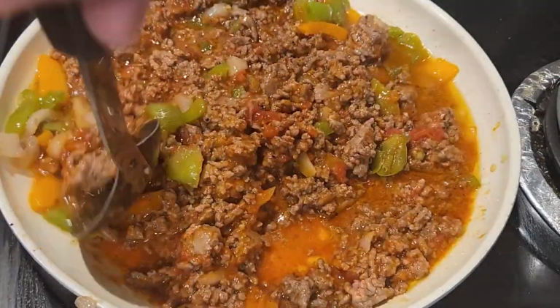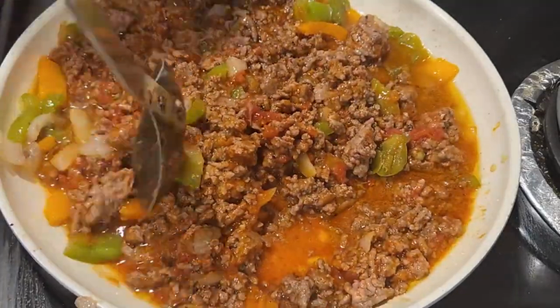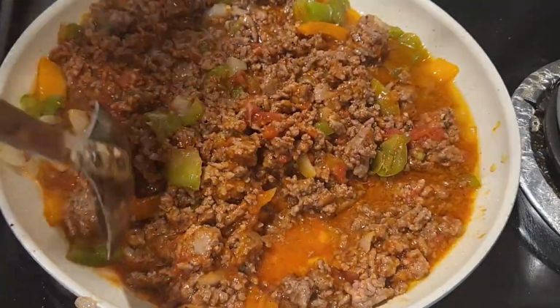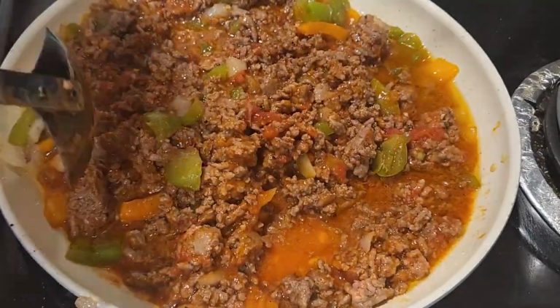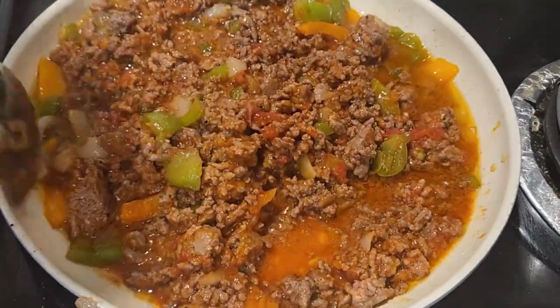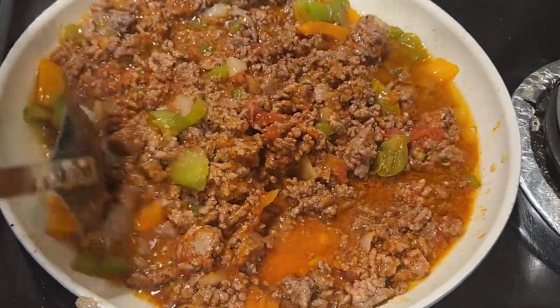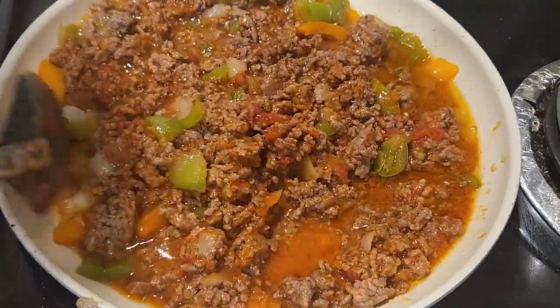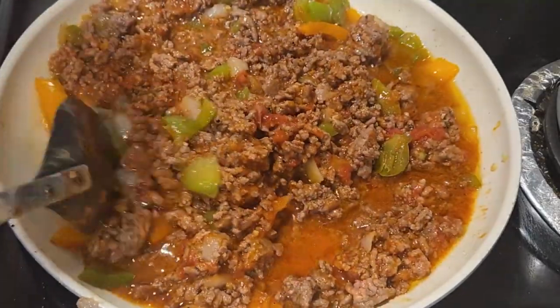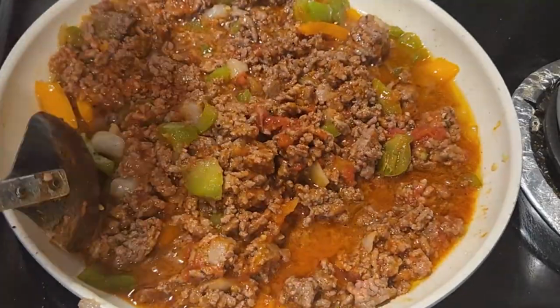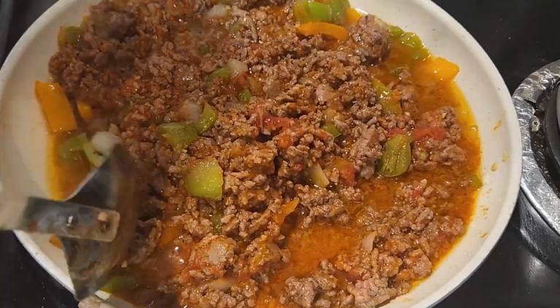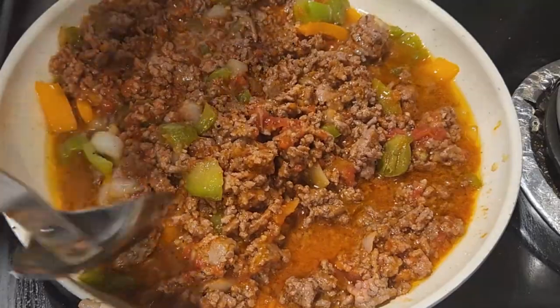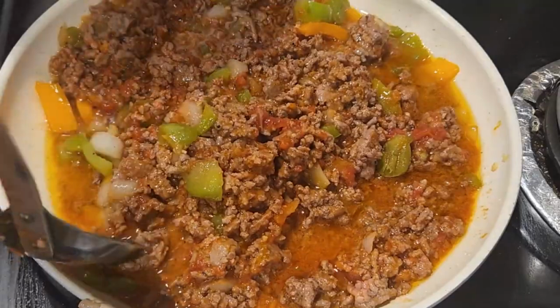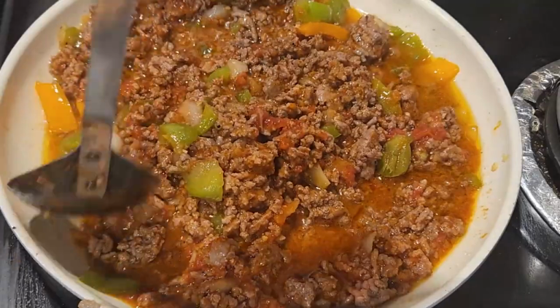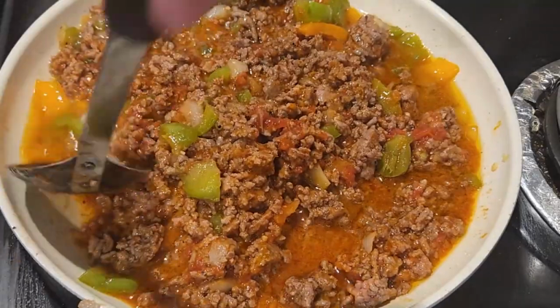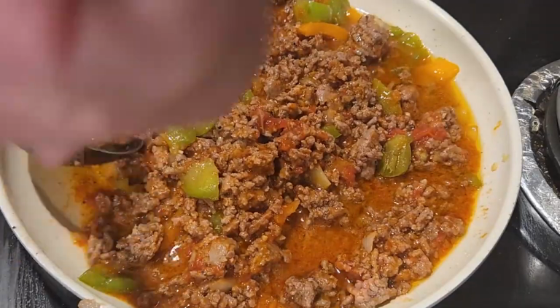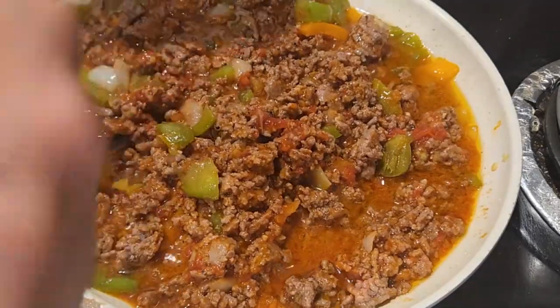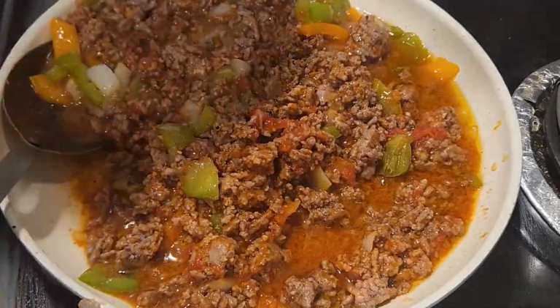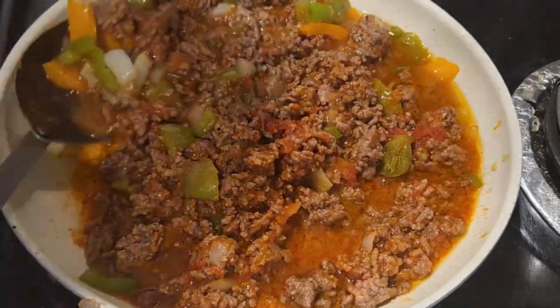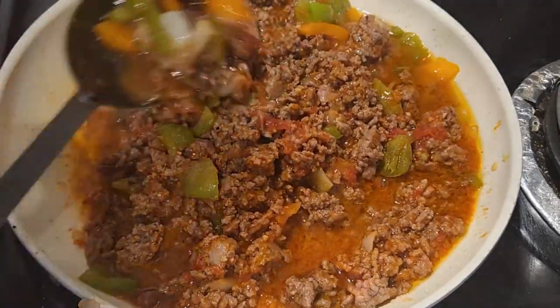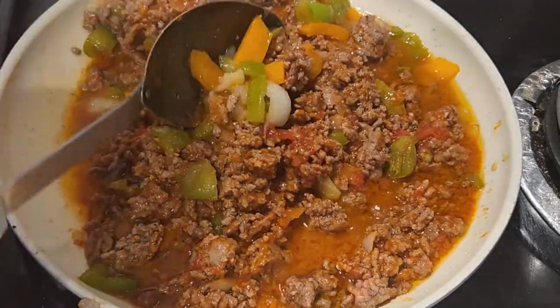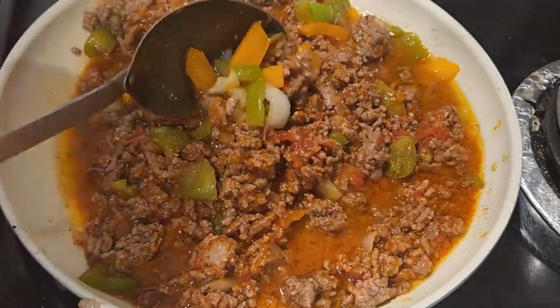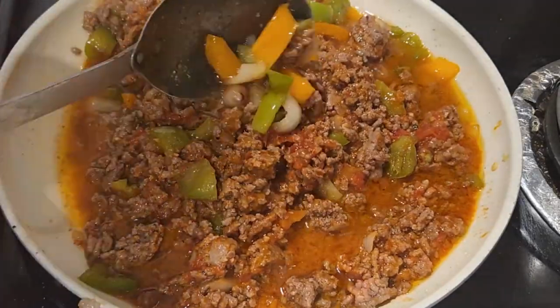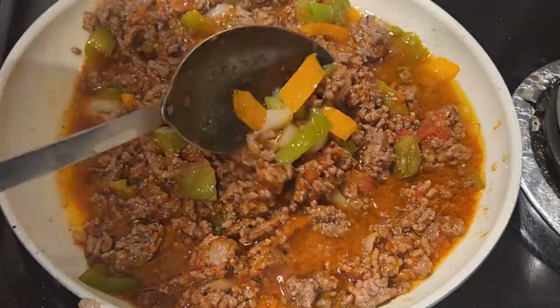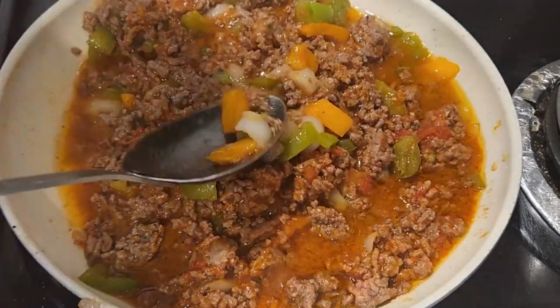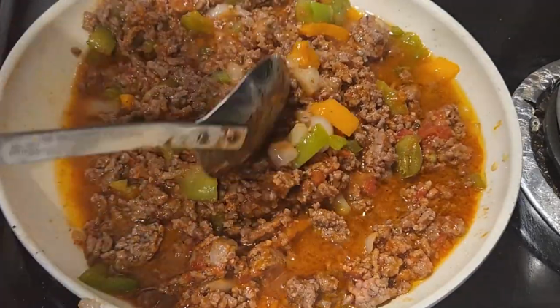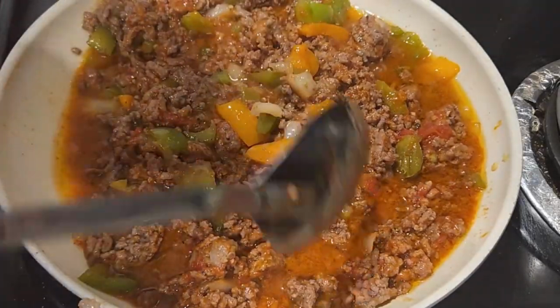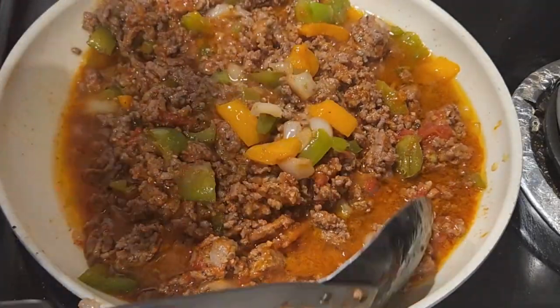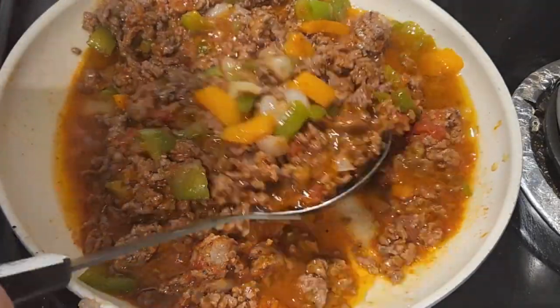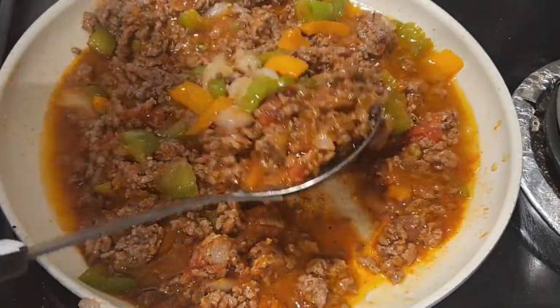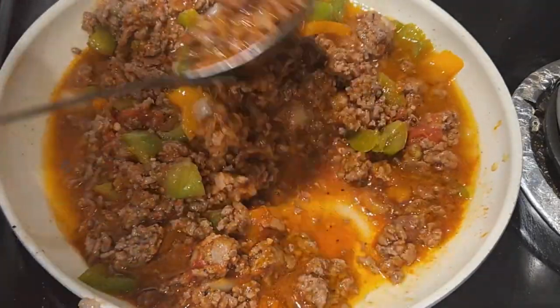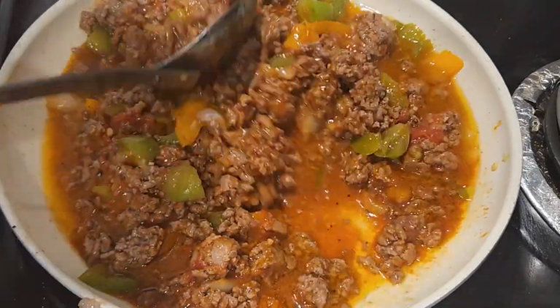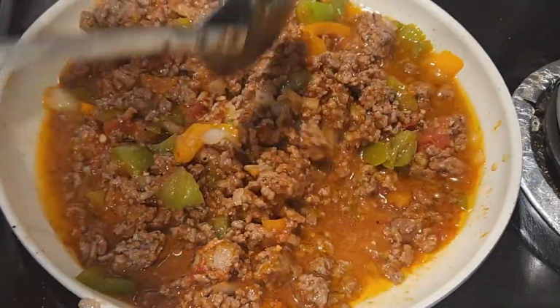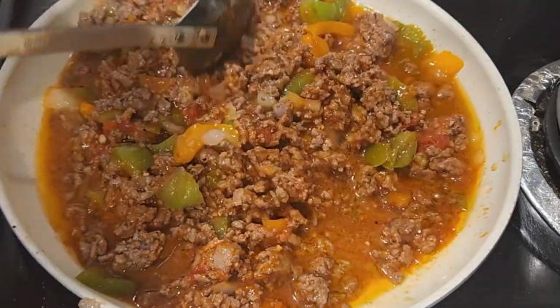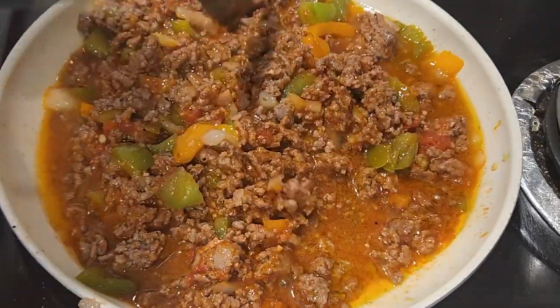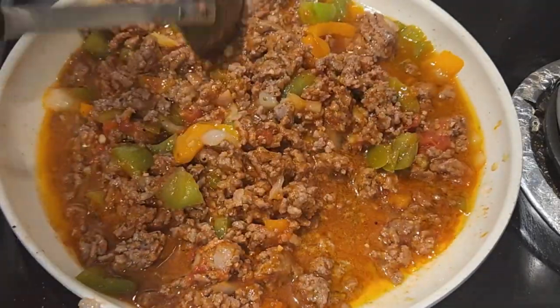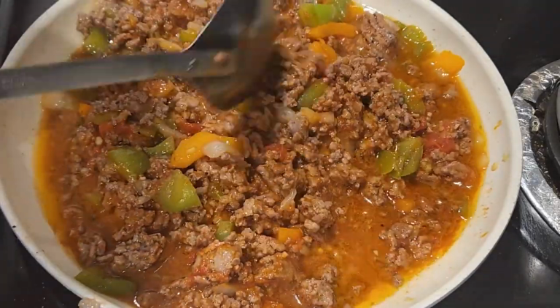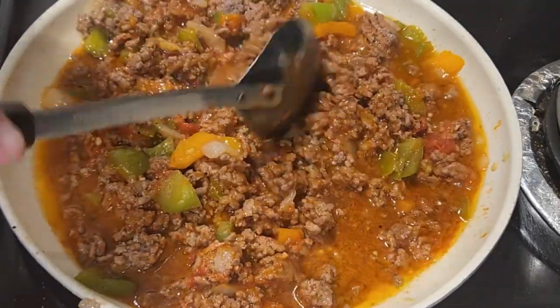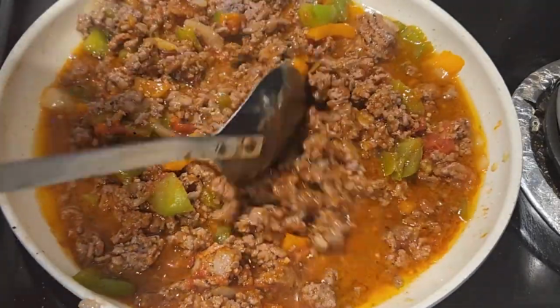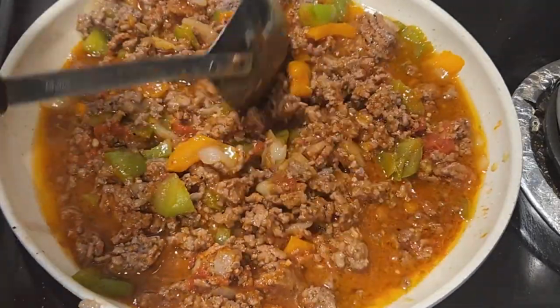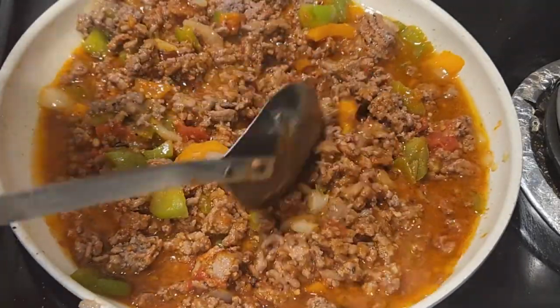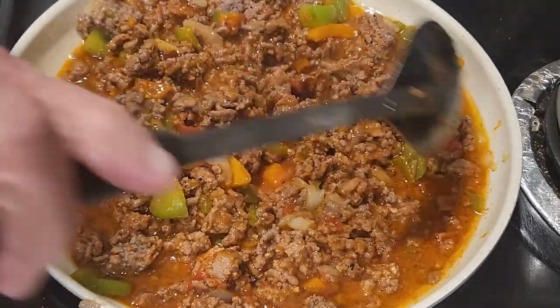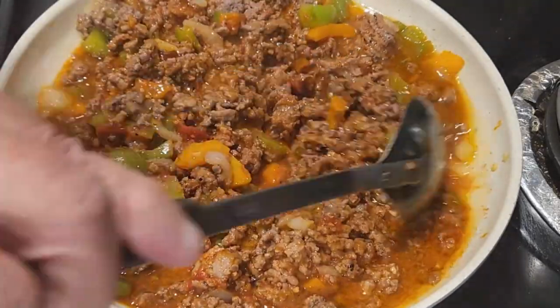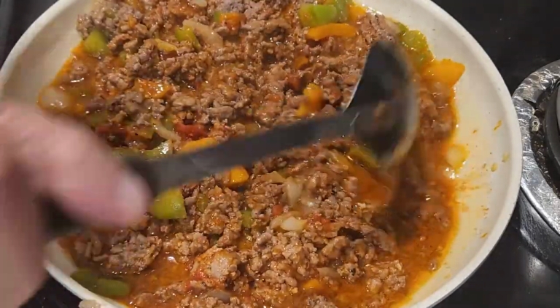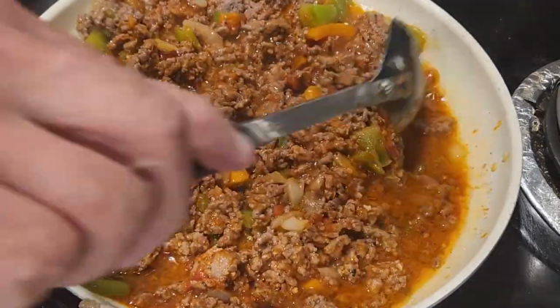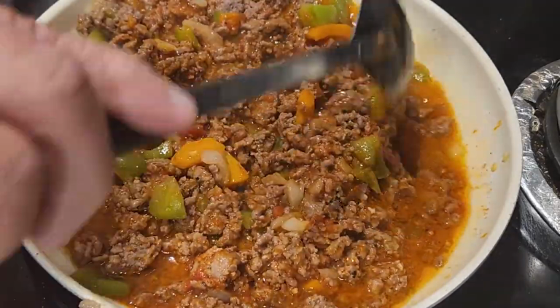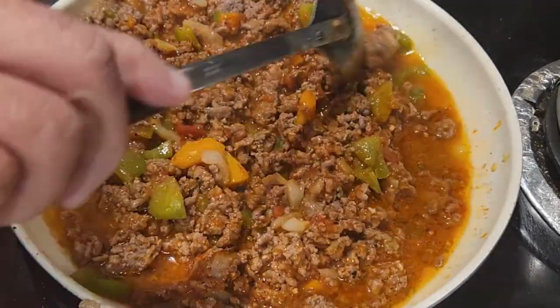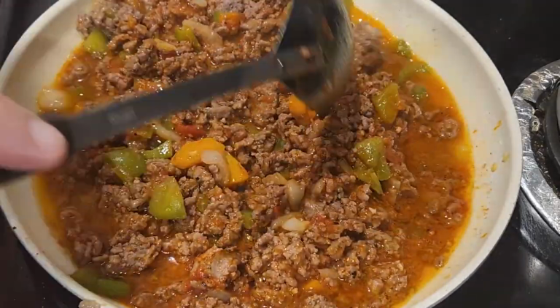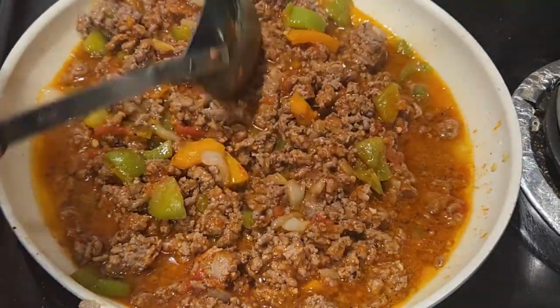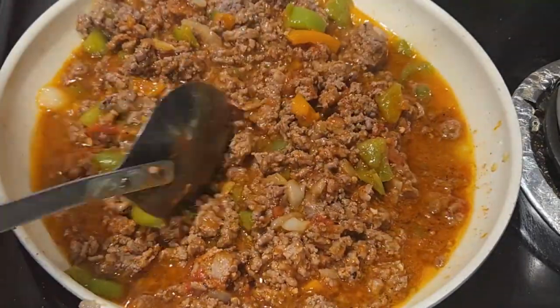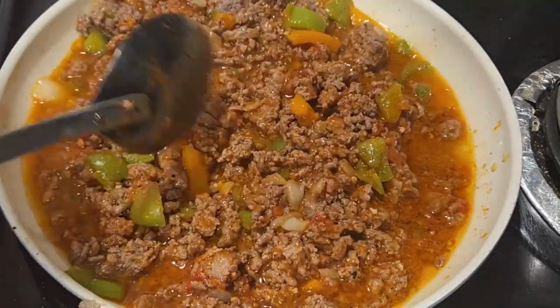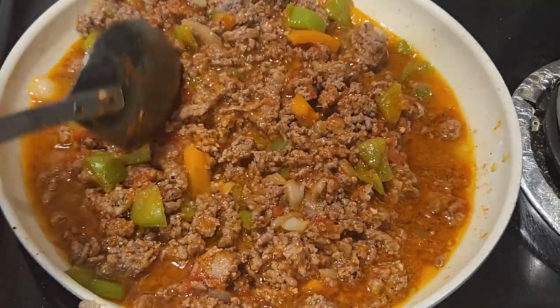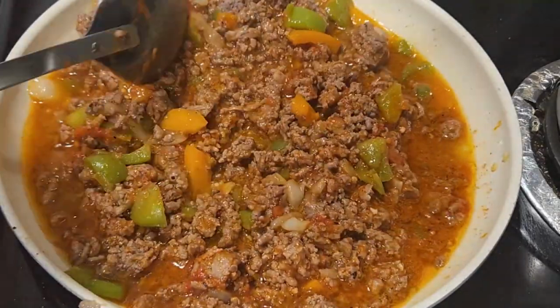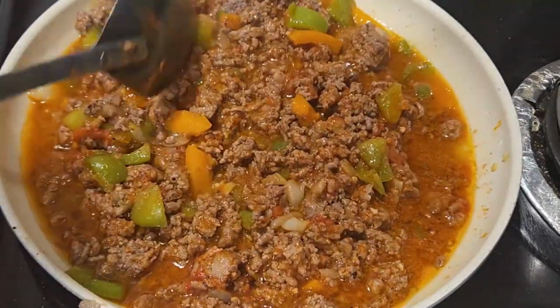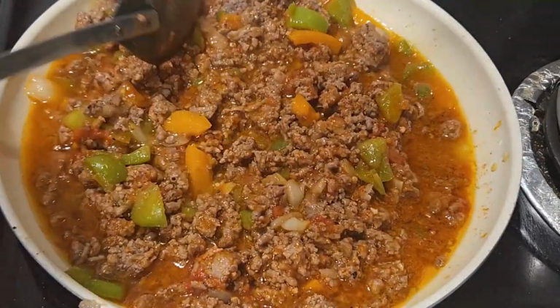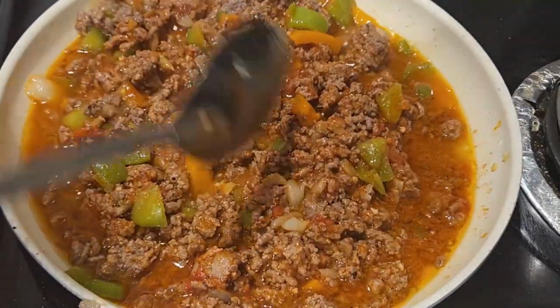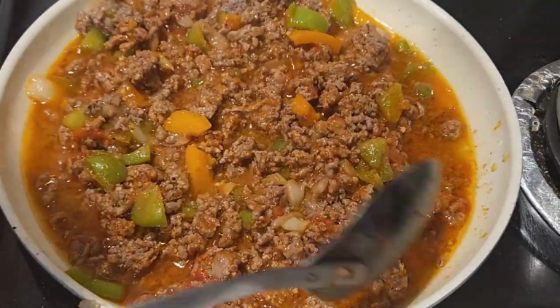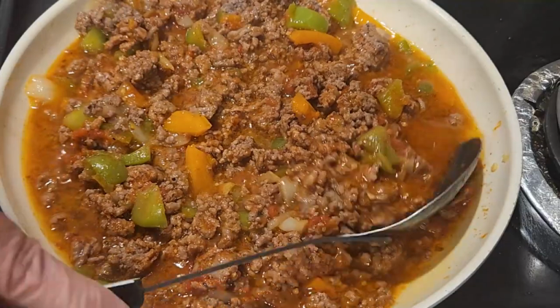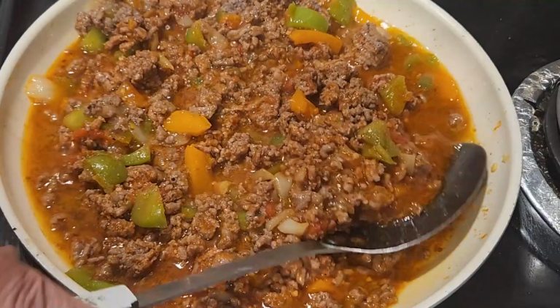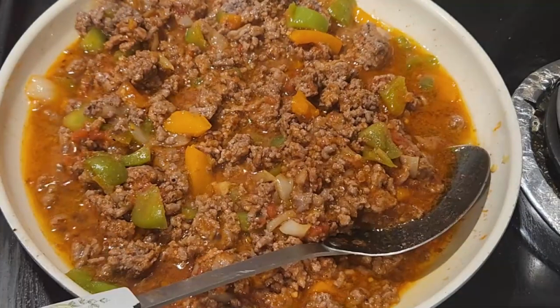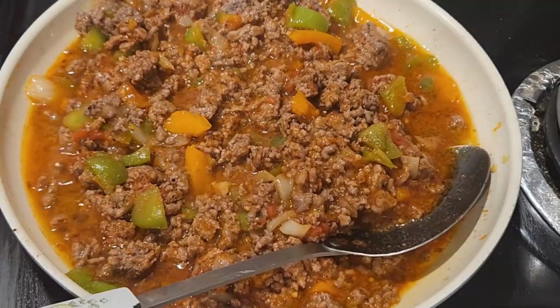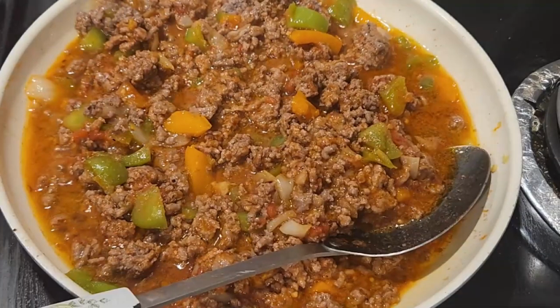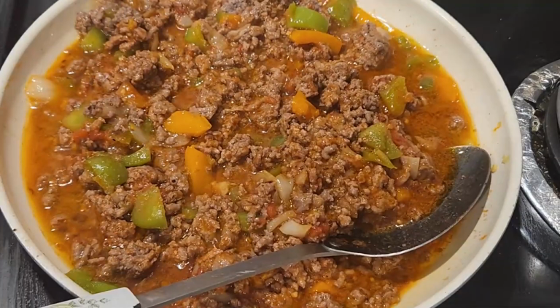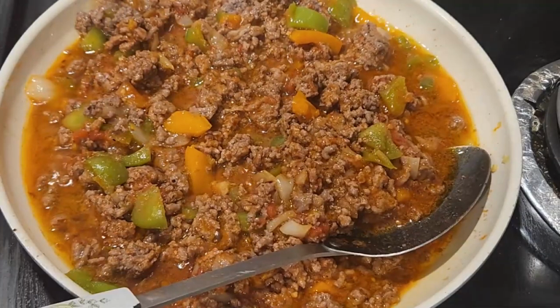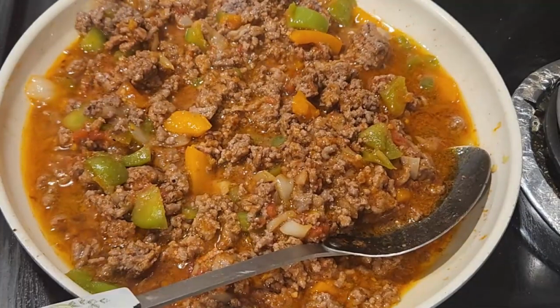You guys are doing terrific, and thanks for coming along on my journey. Let's keep going with the cooking process.